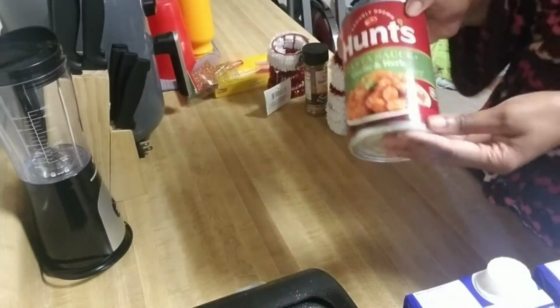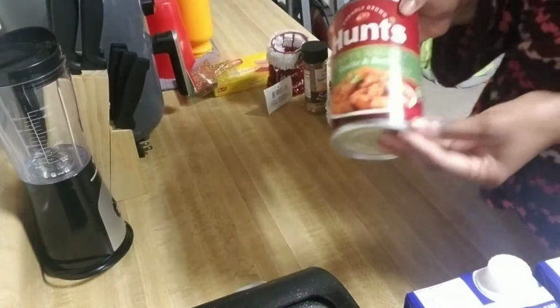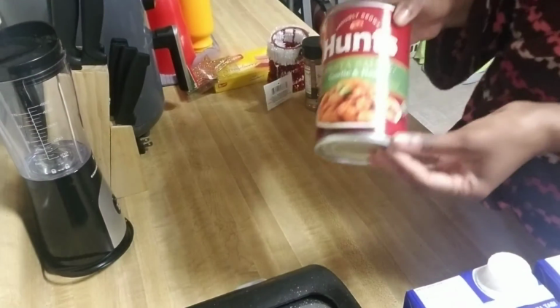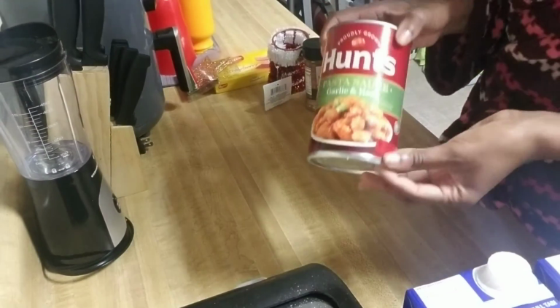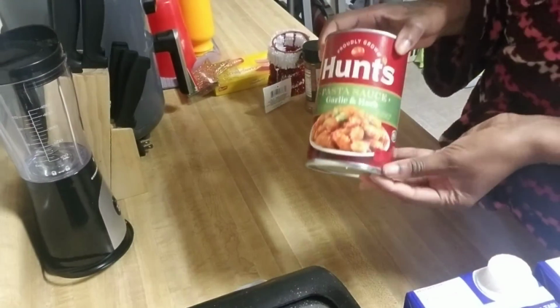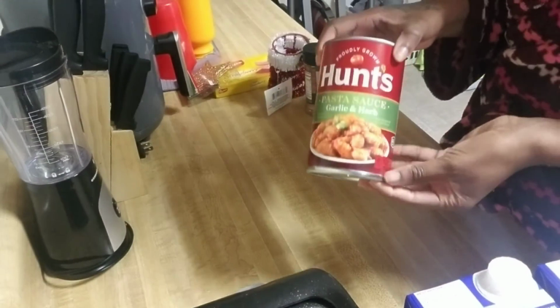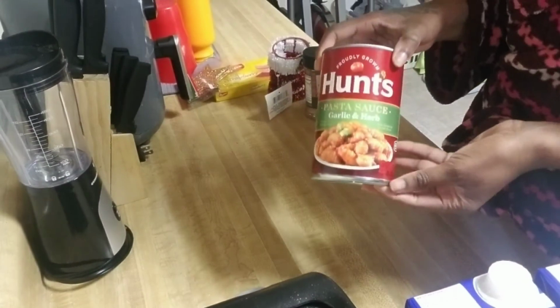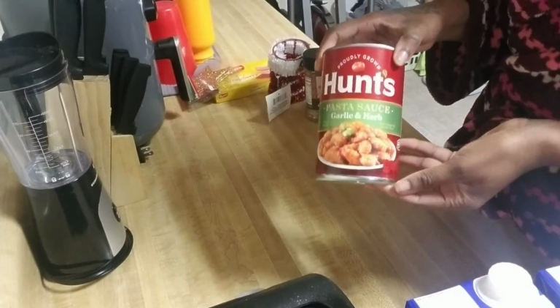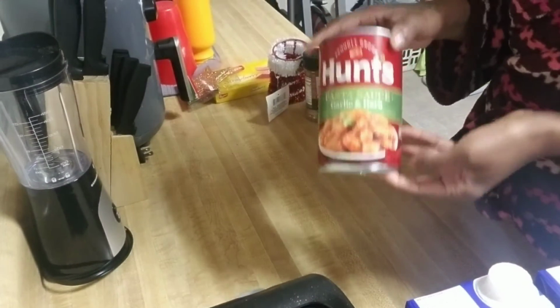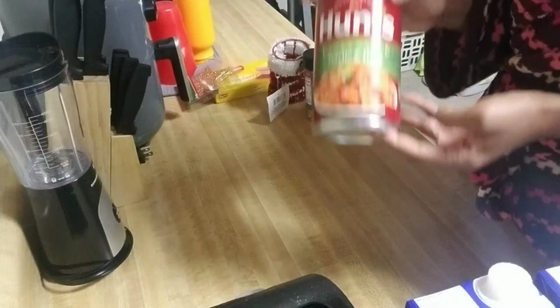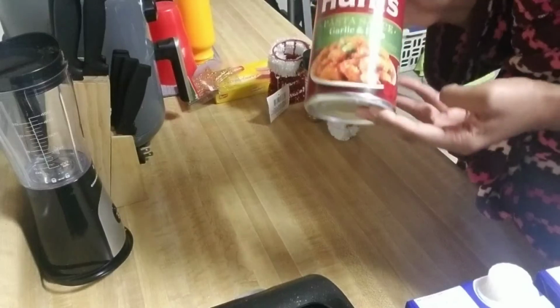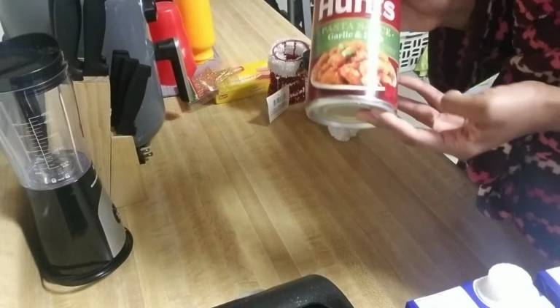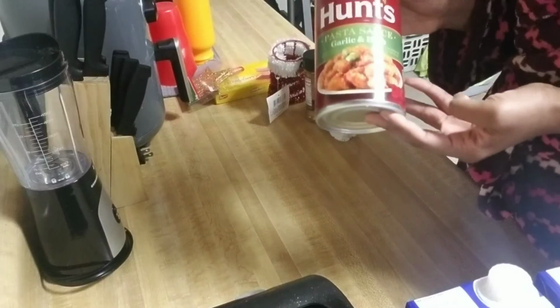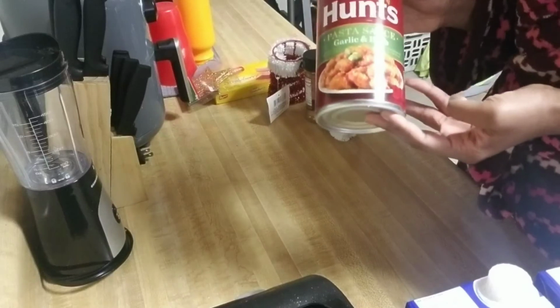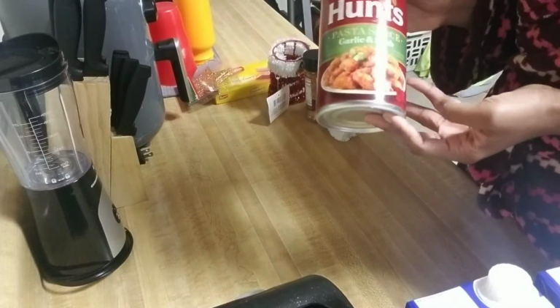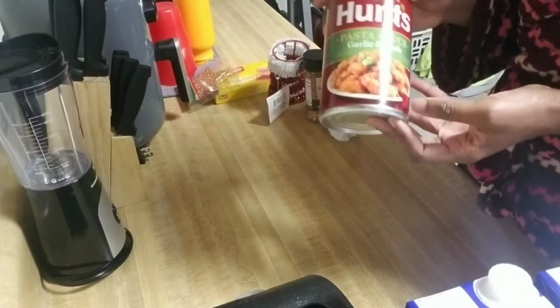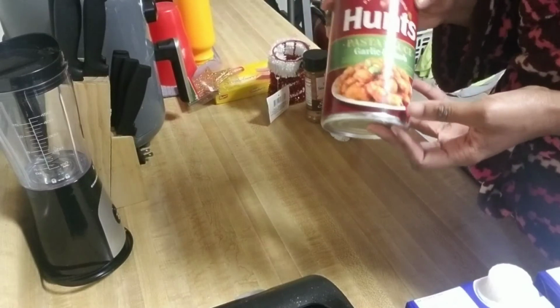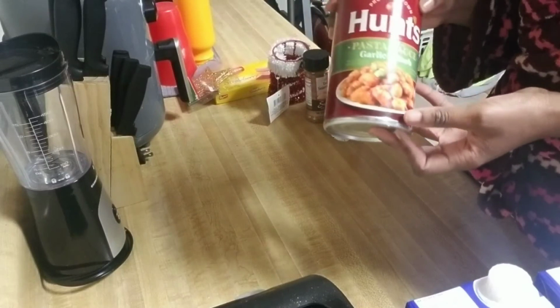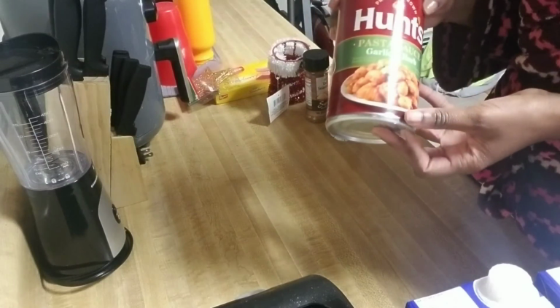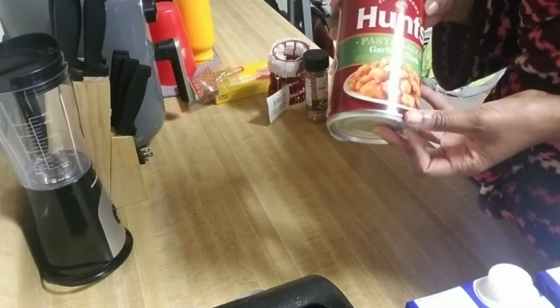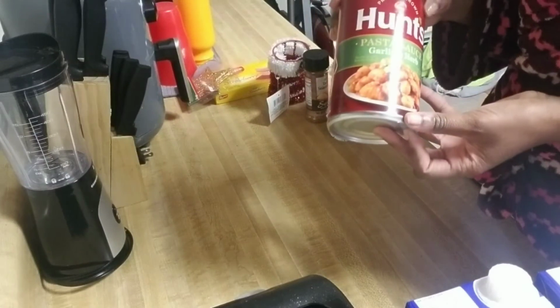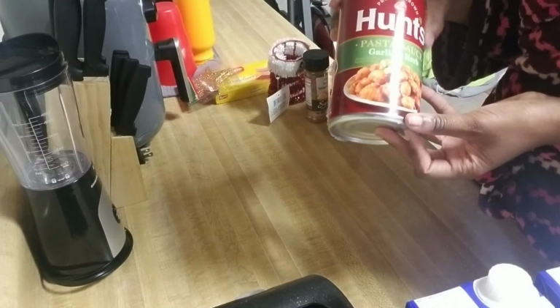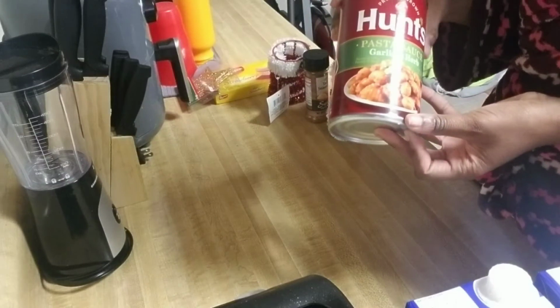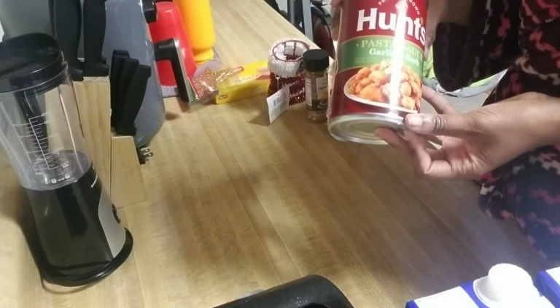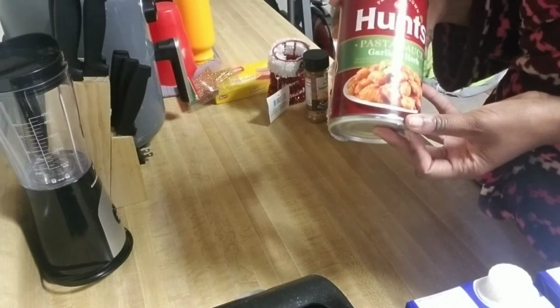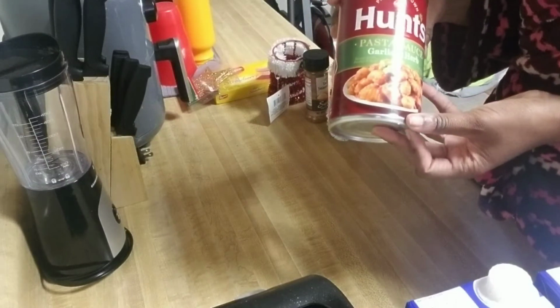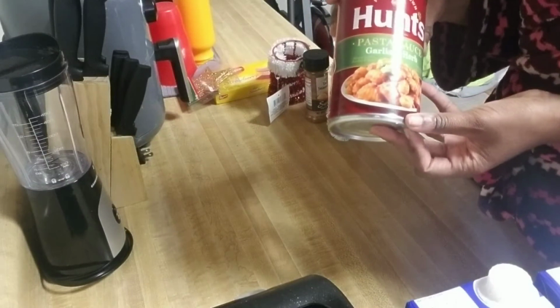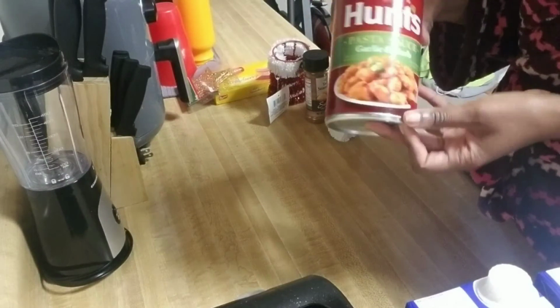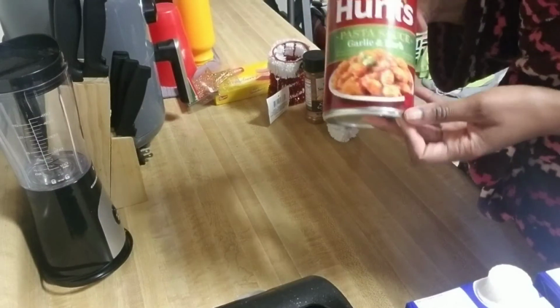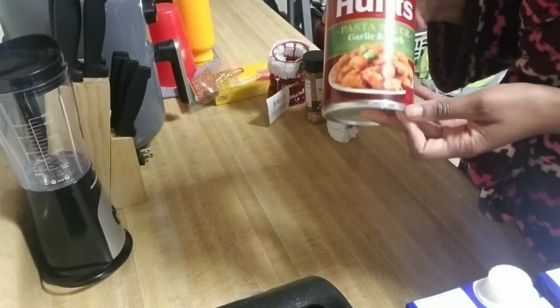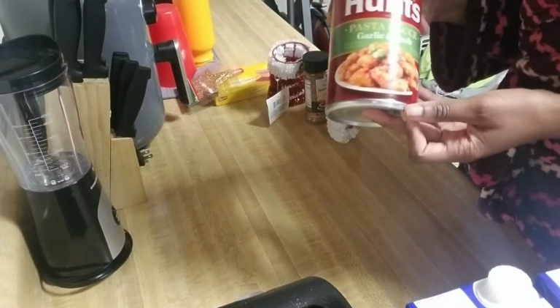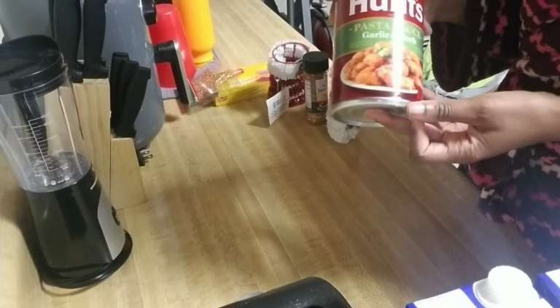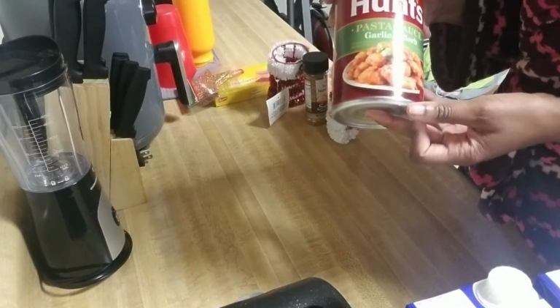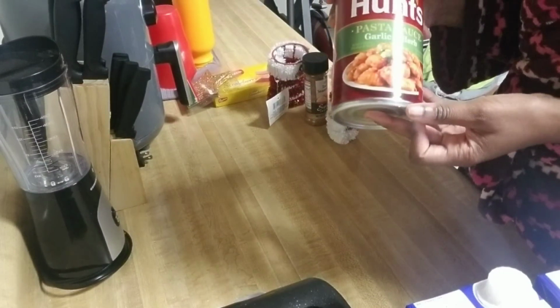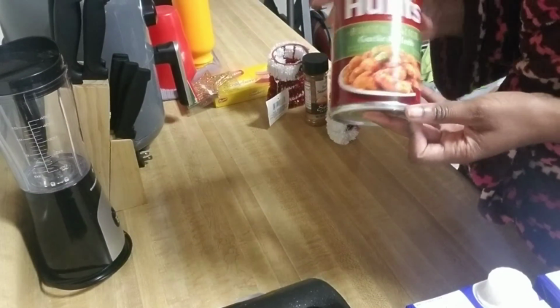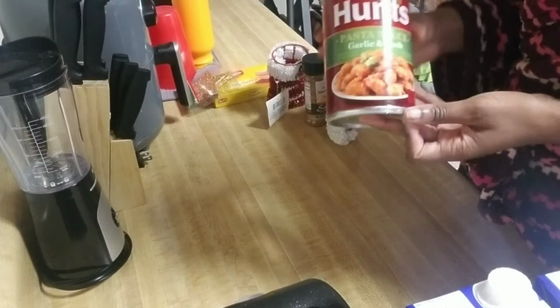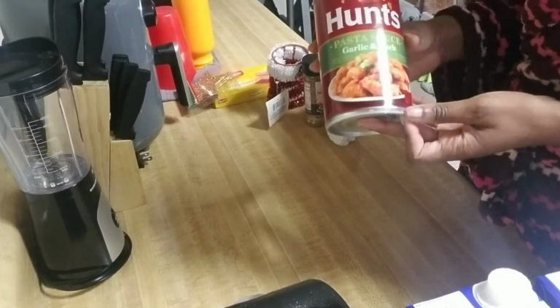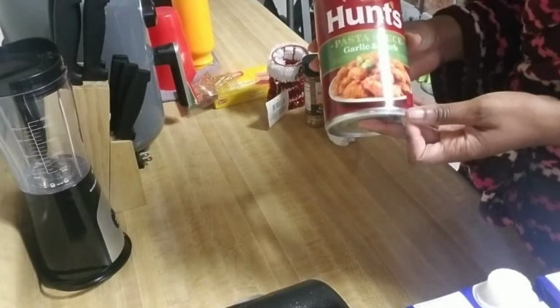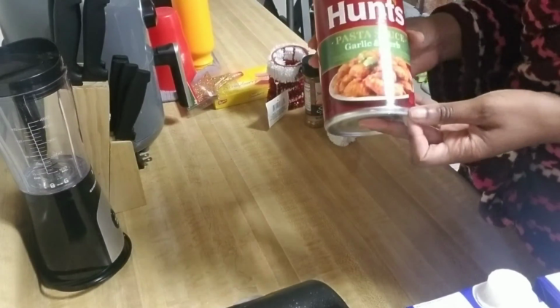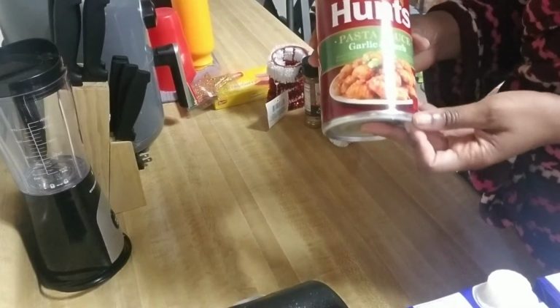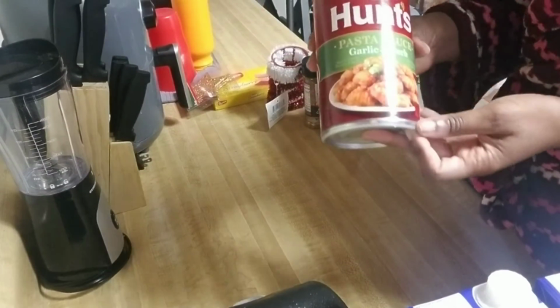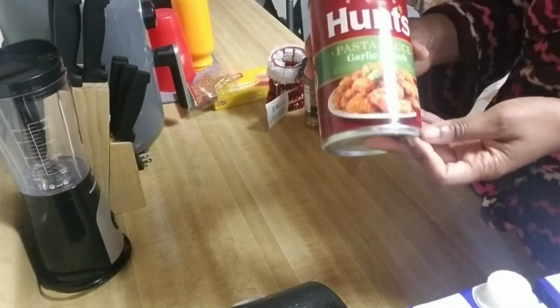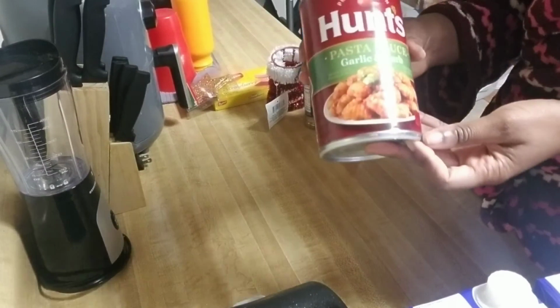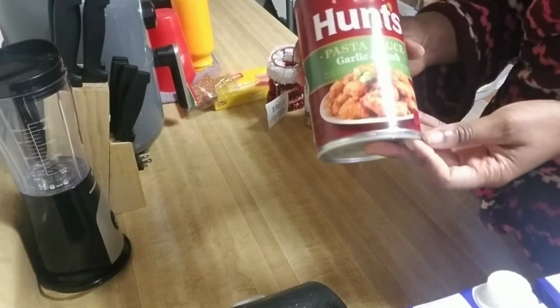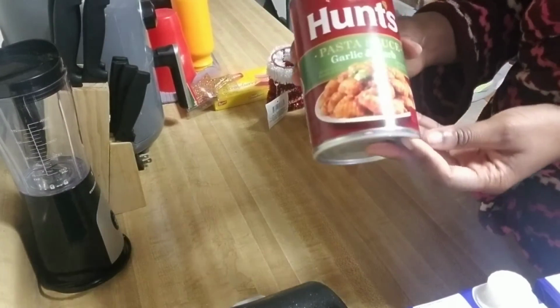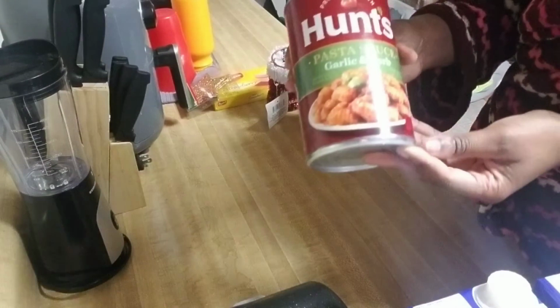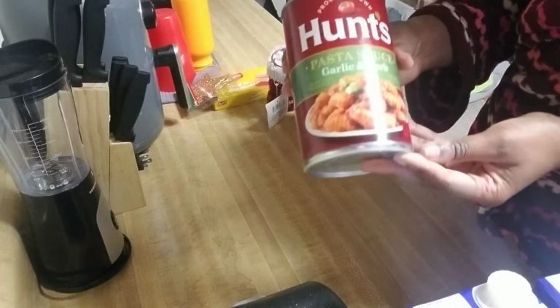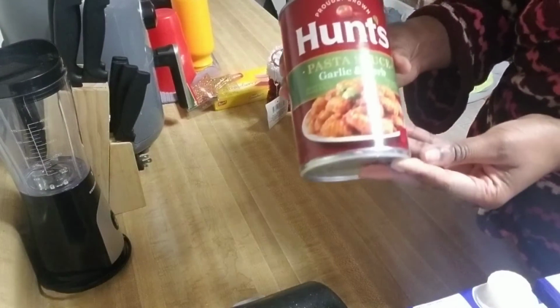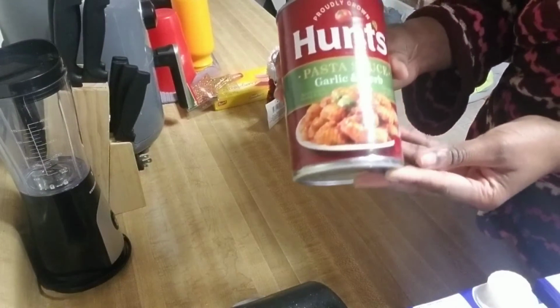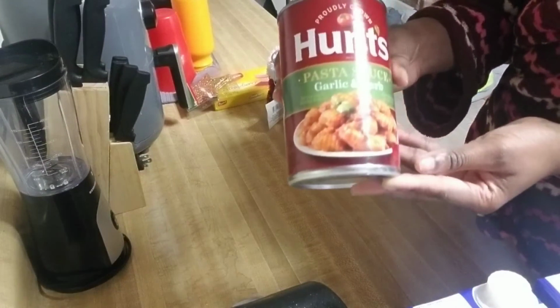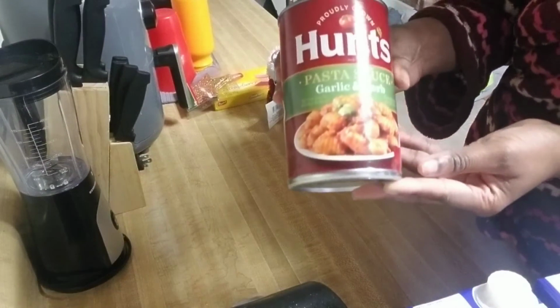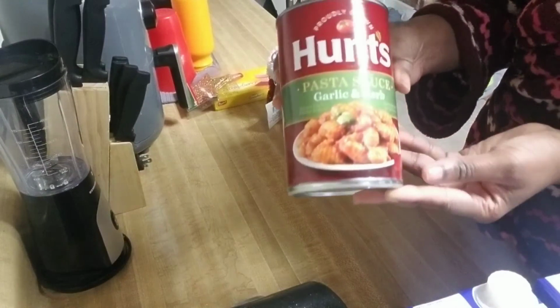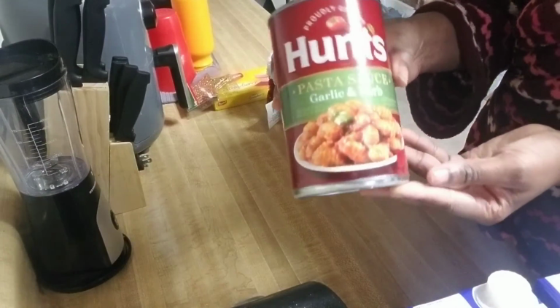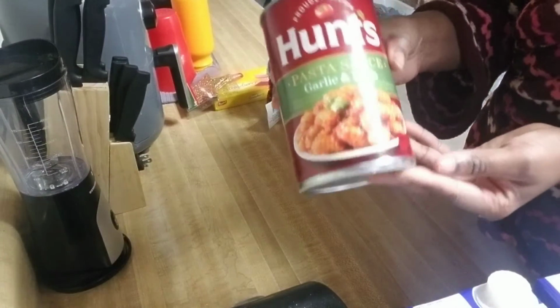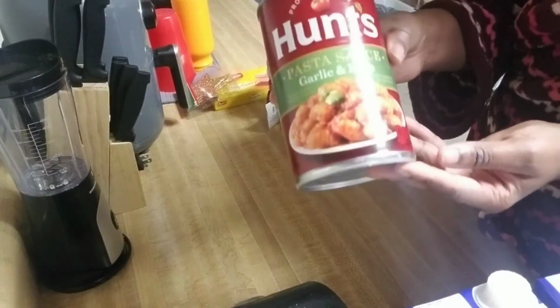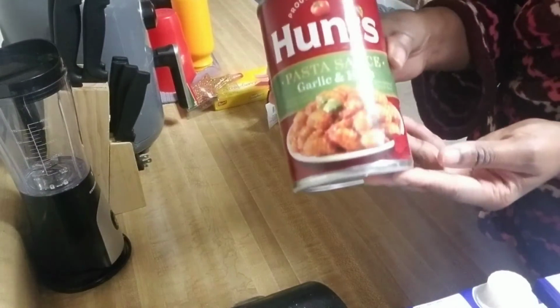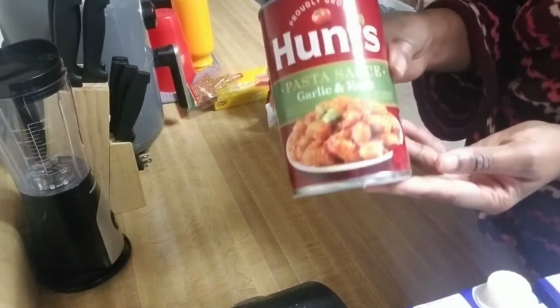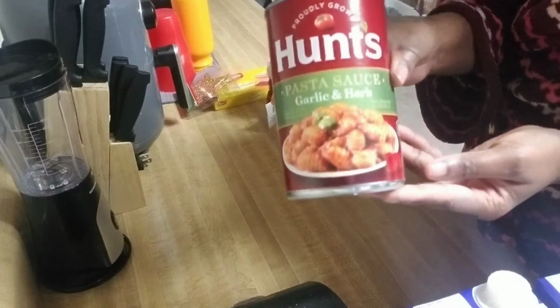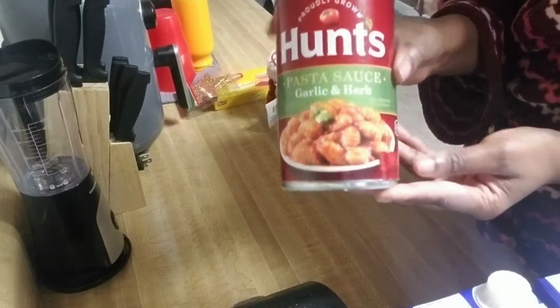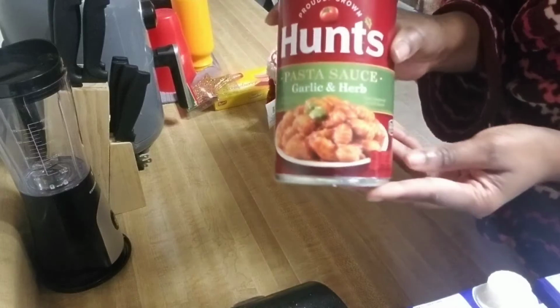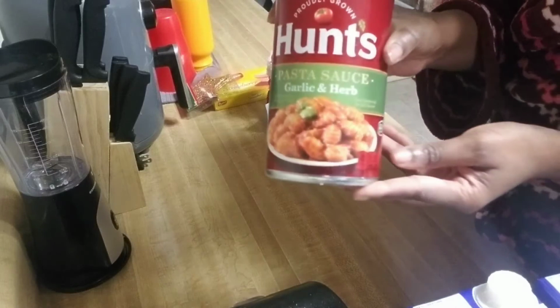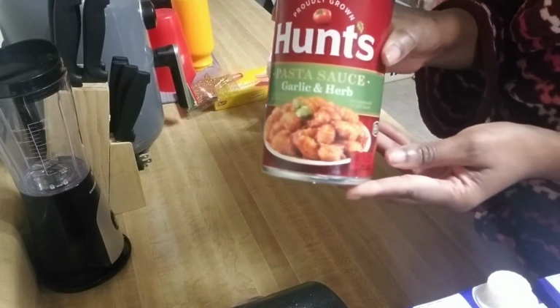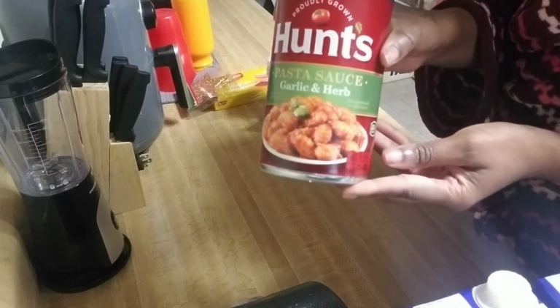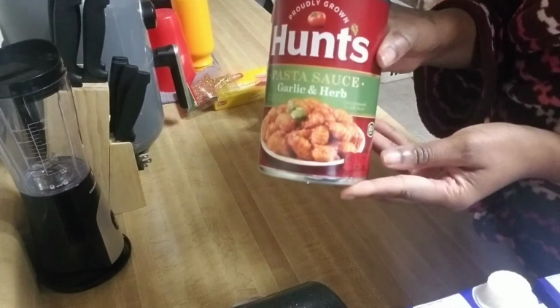One of these days this week I'll also be making spaghetti, so I got the Hunt's pasta sauce in garlic and herb.